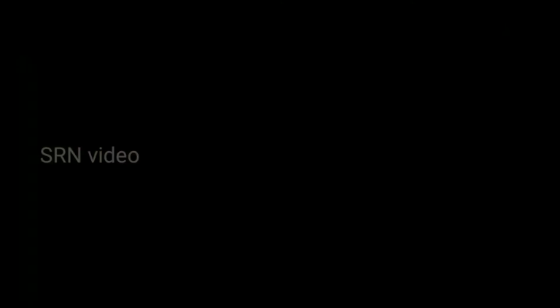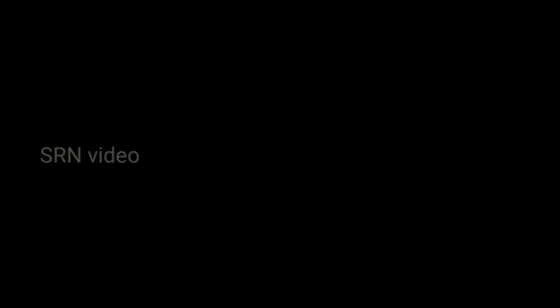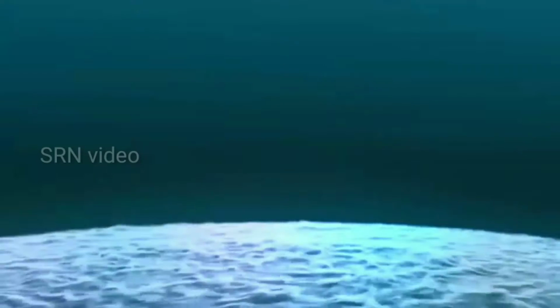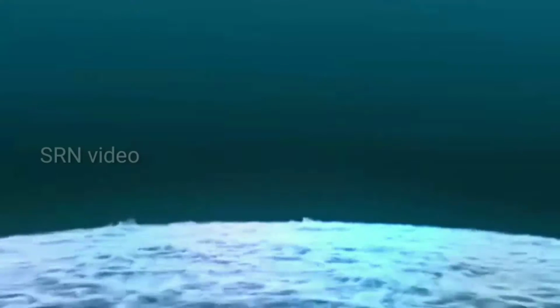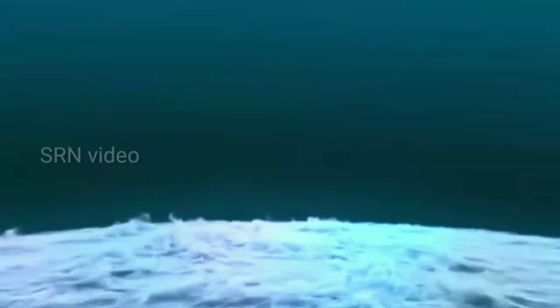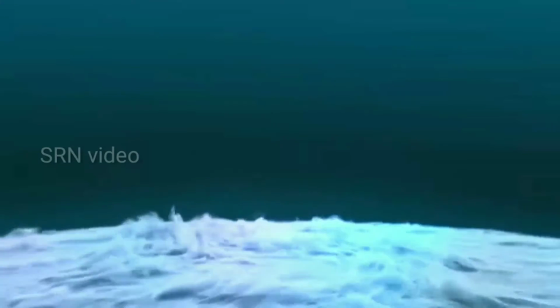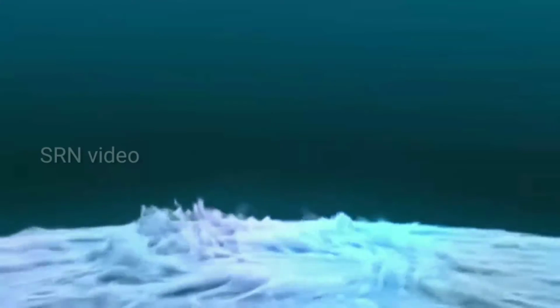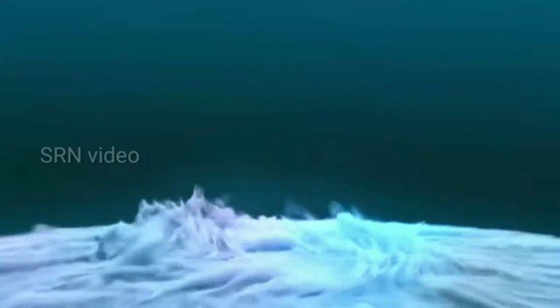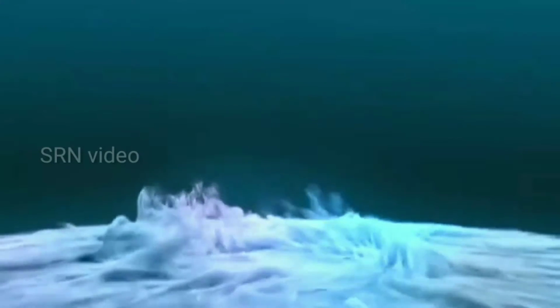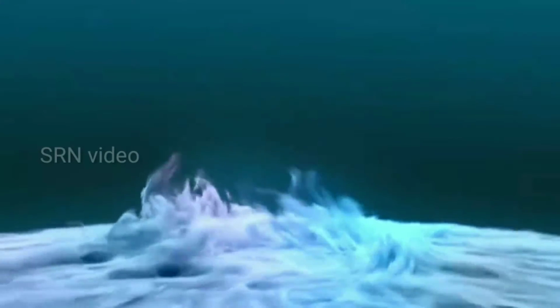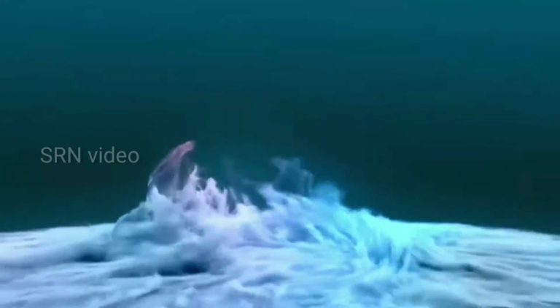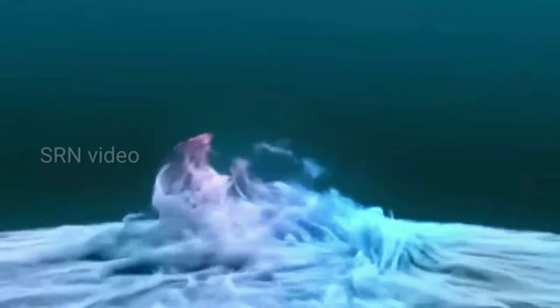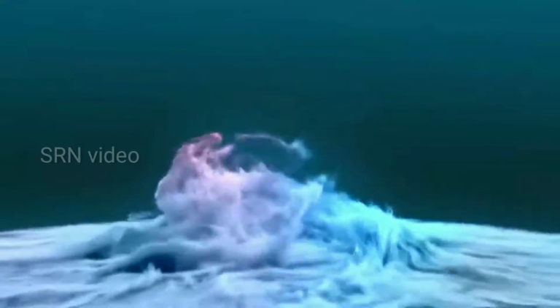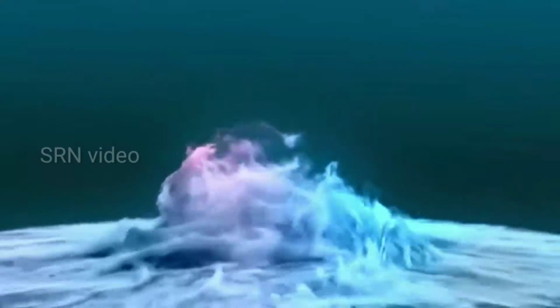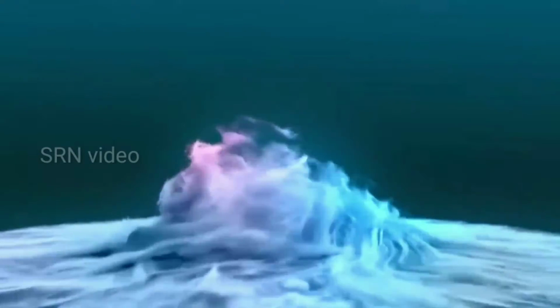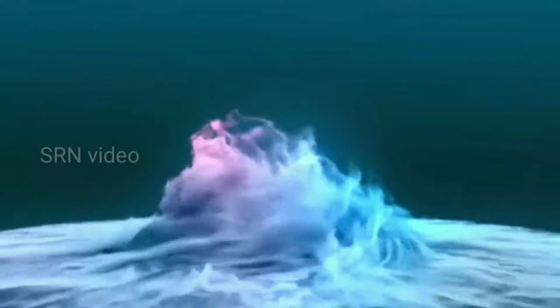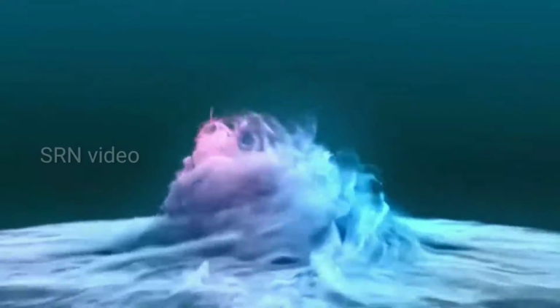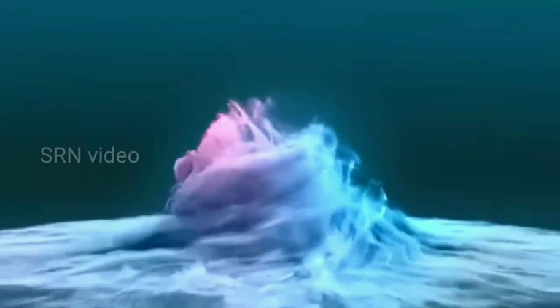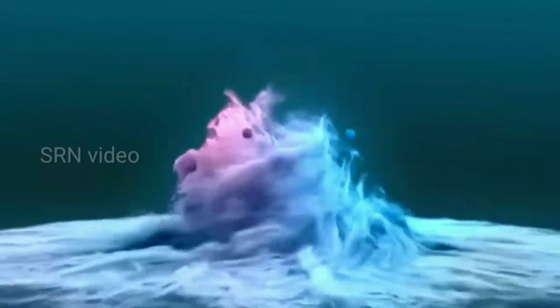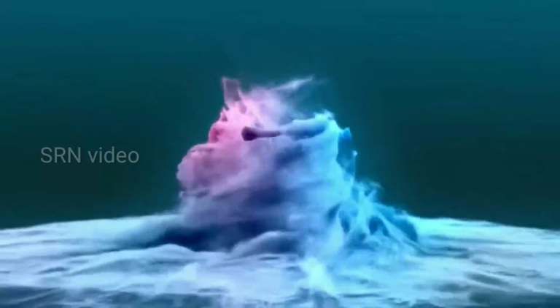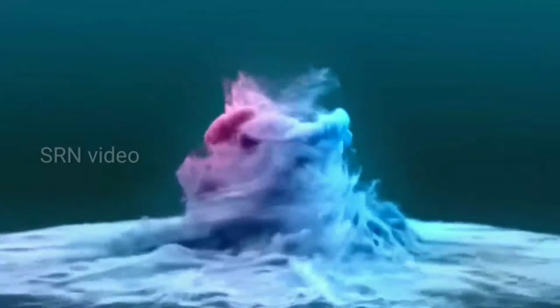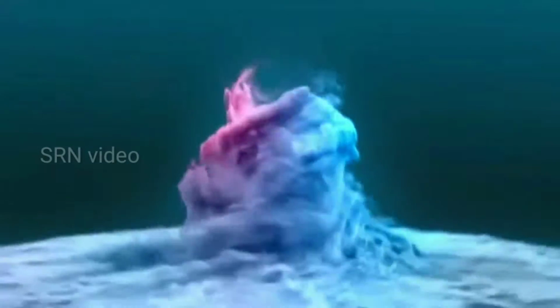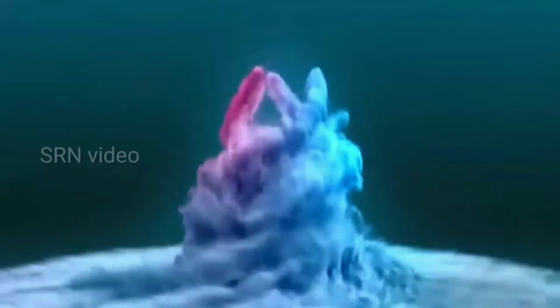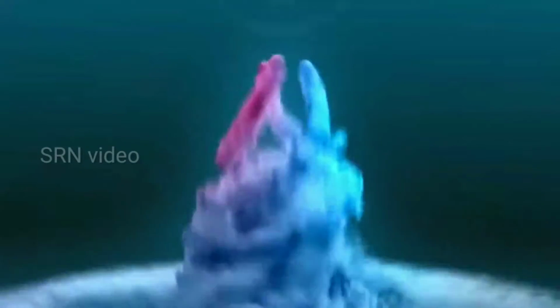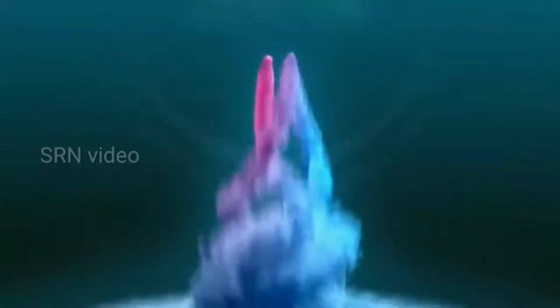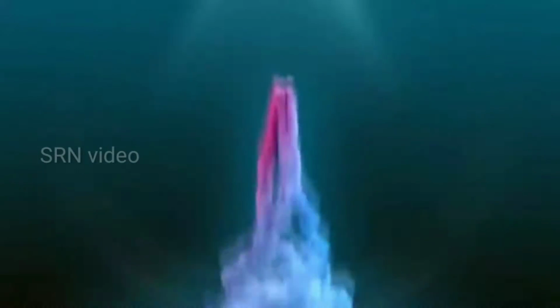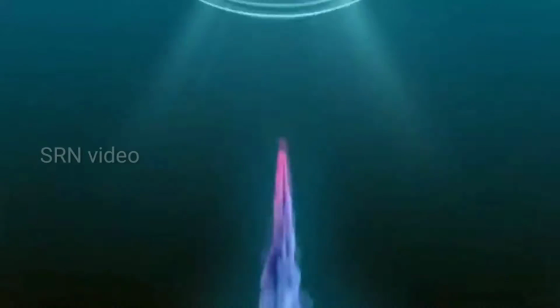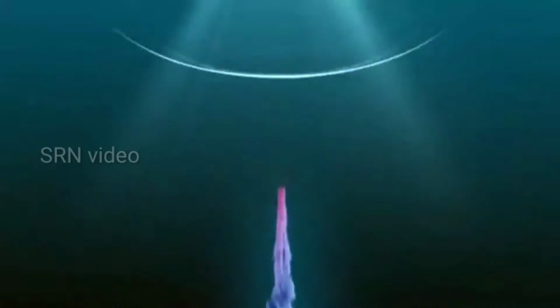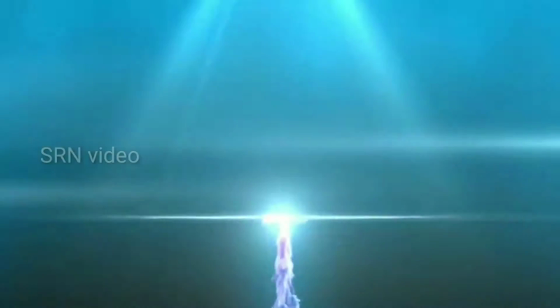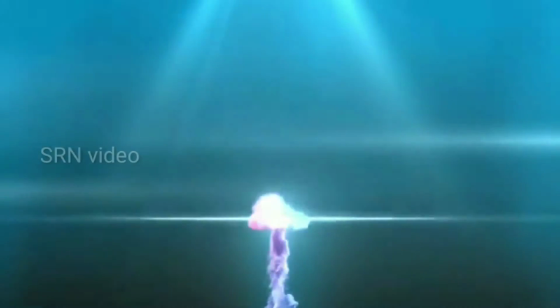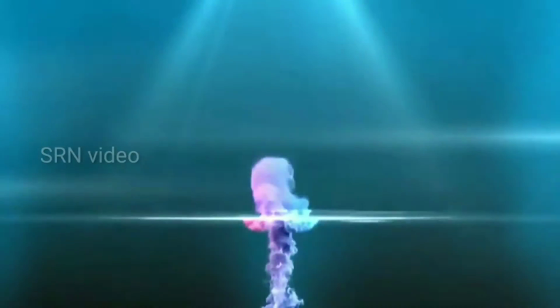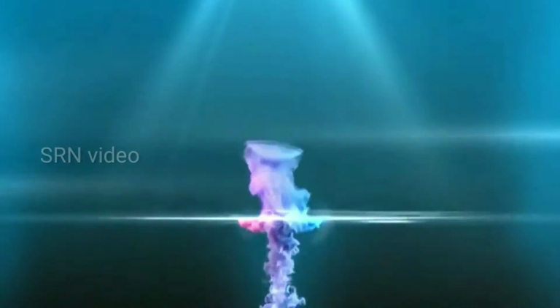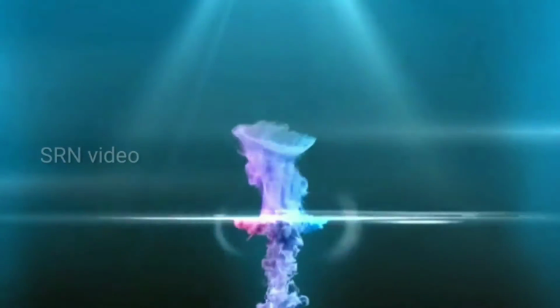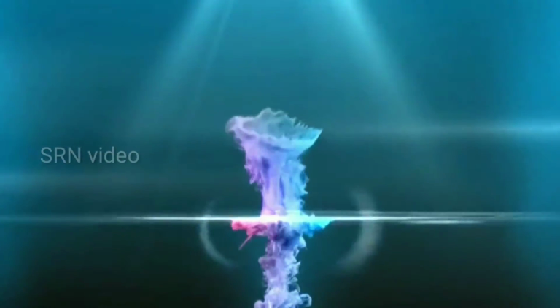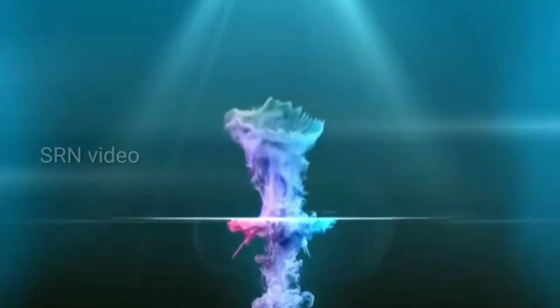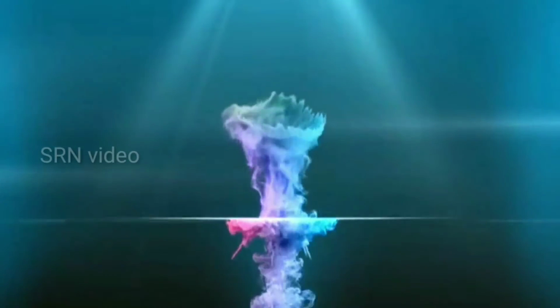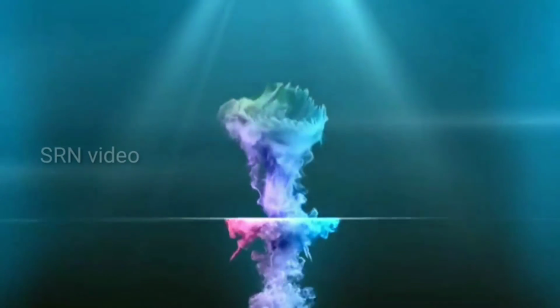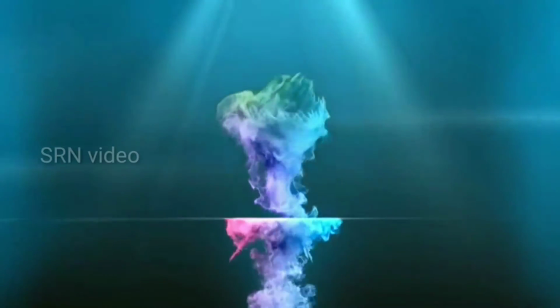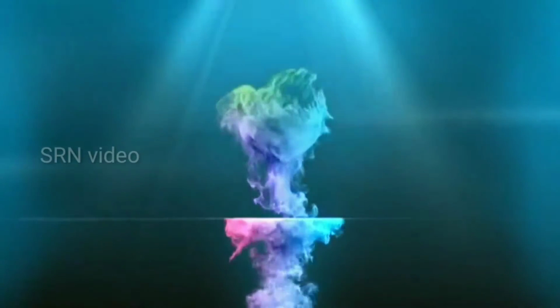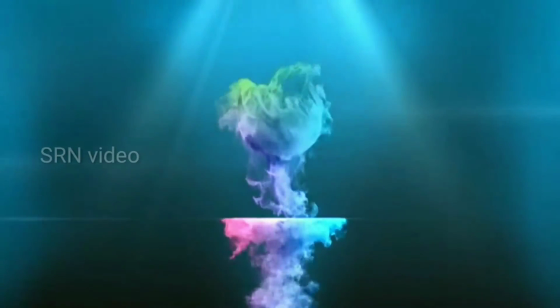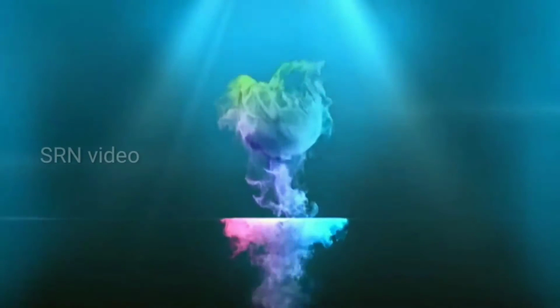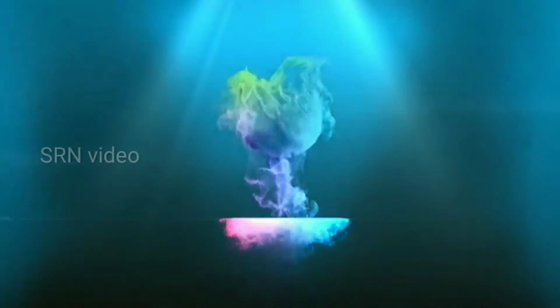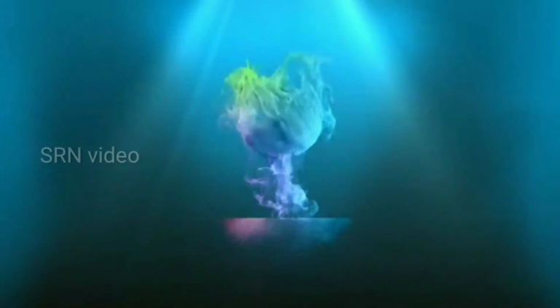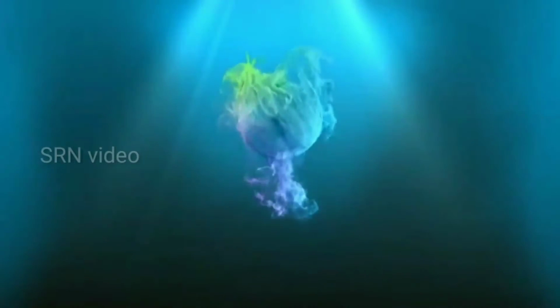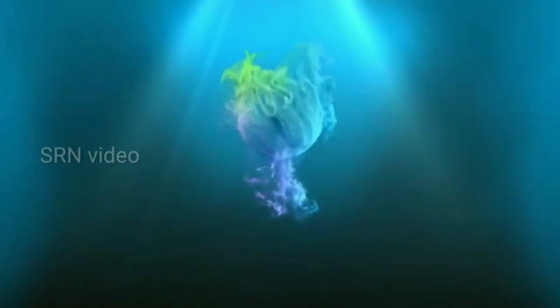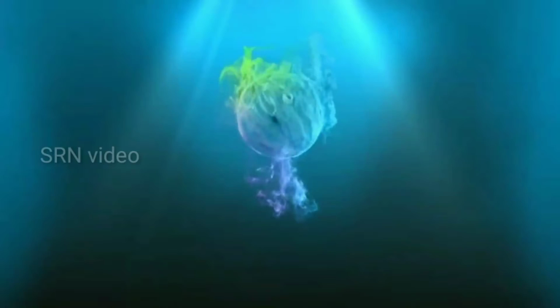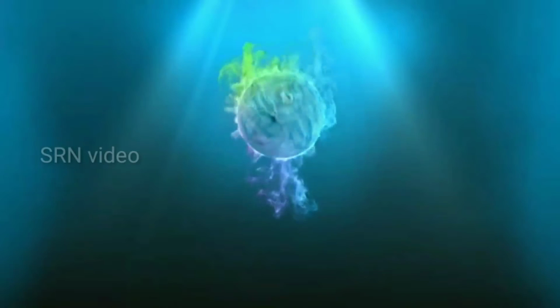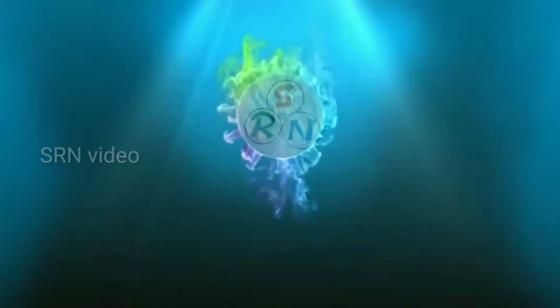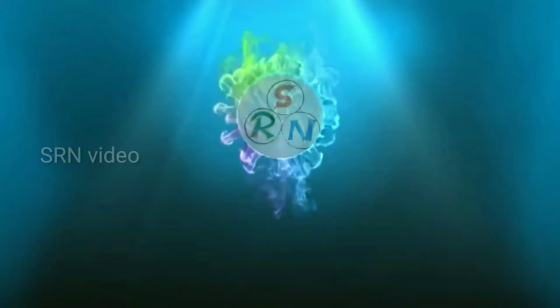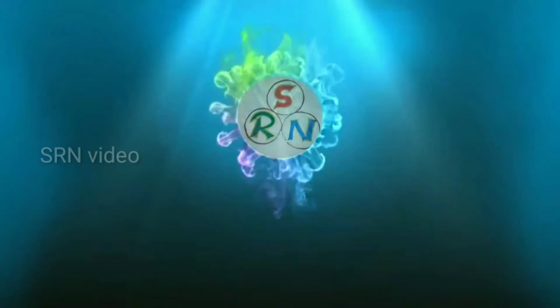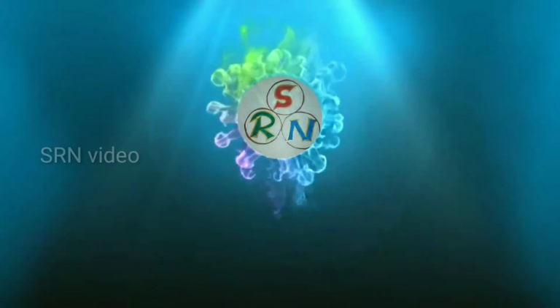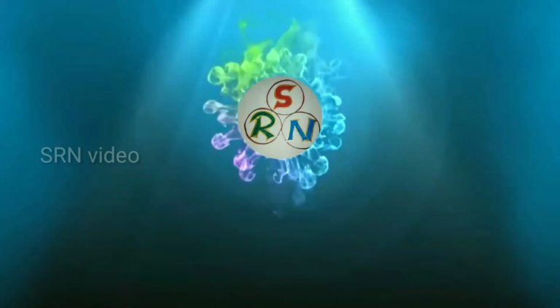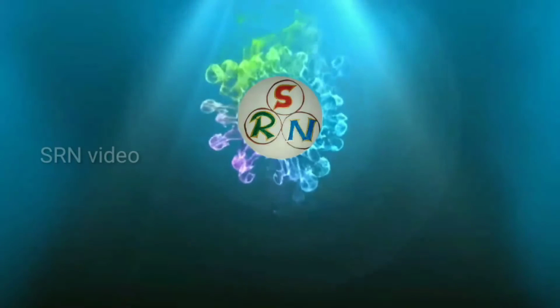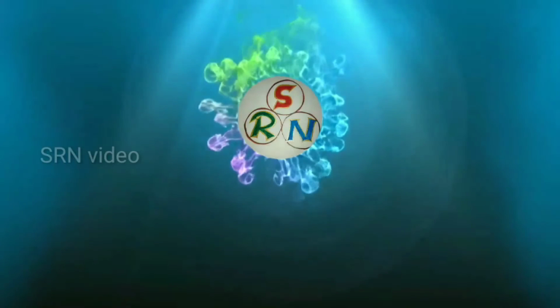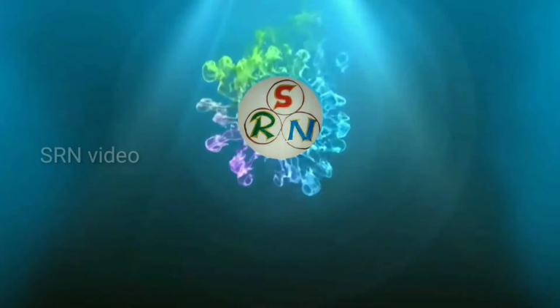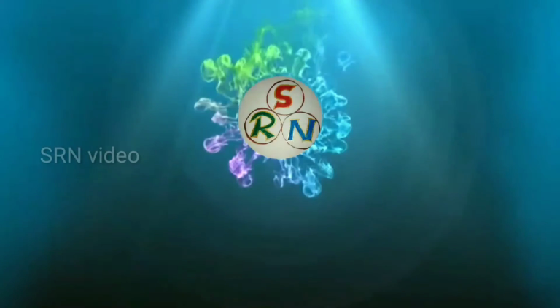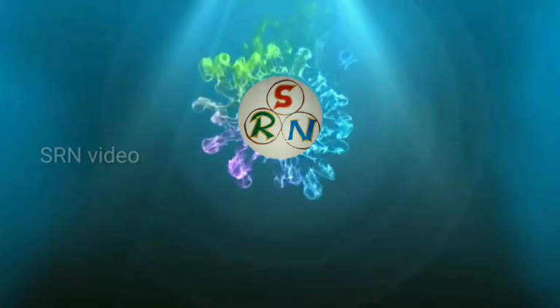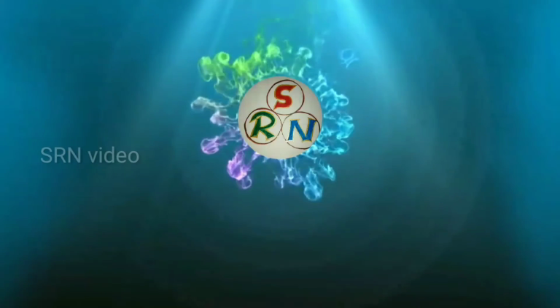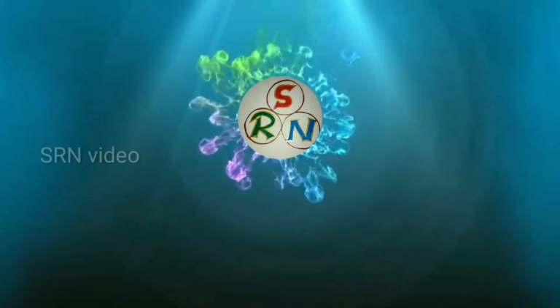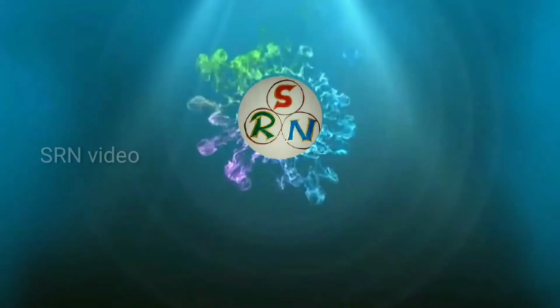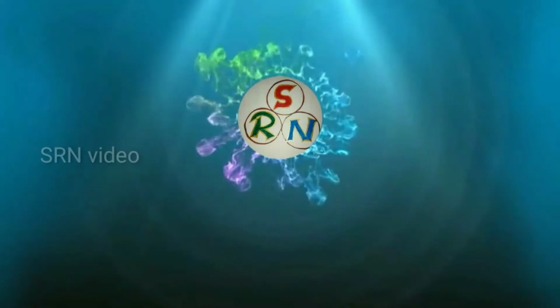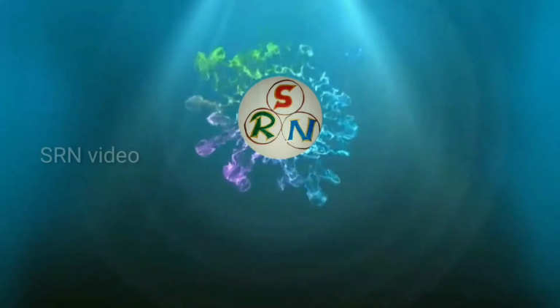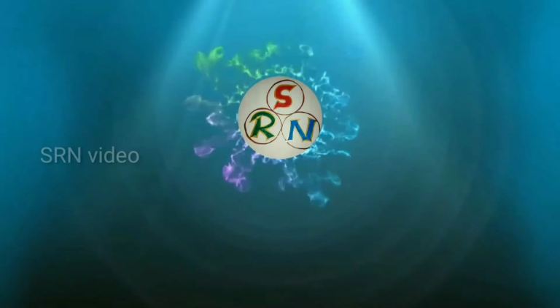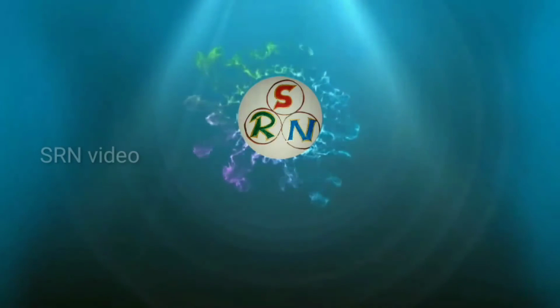Welcome to SRN video. Today I am going to show you how to change the circuit breaker in the mixie.